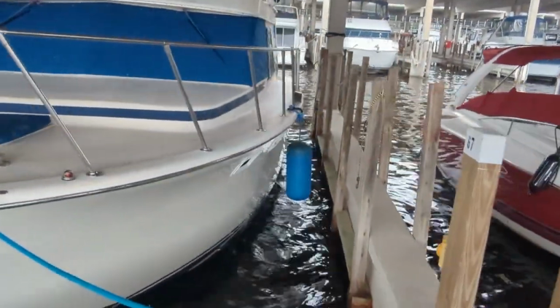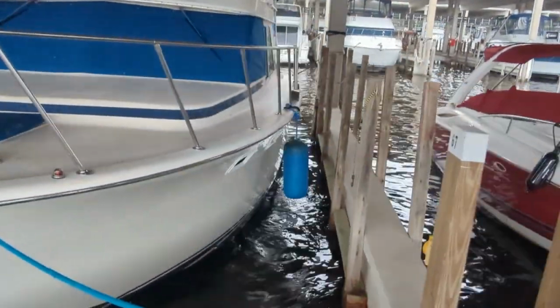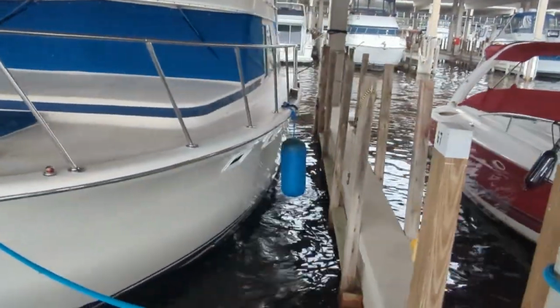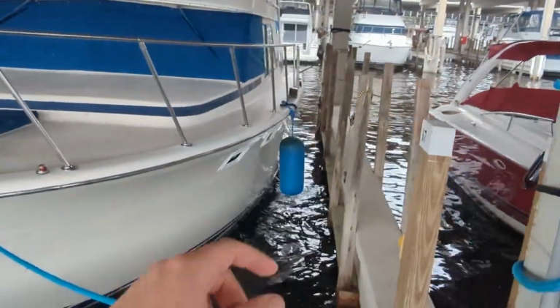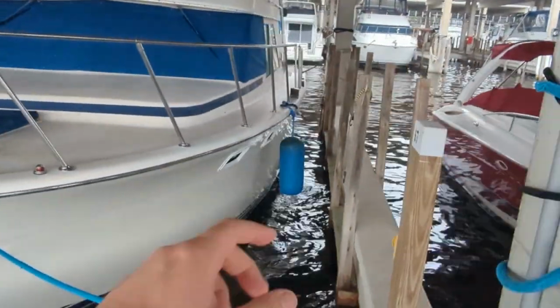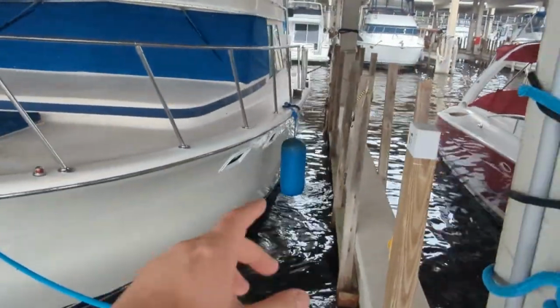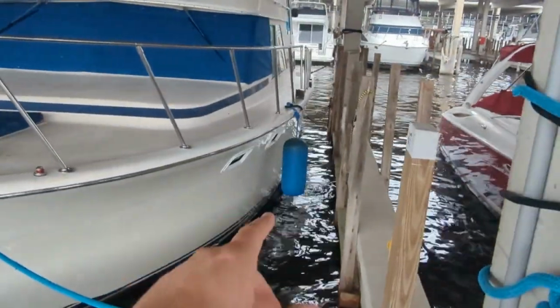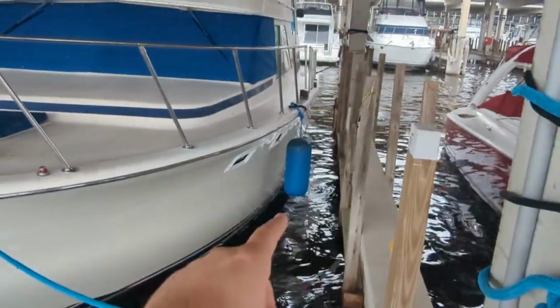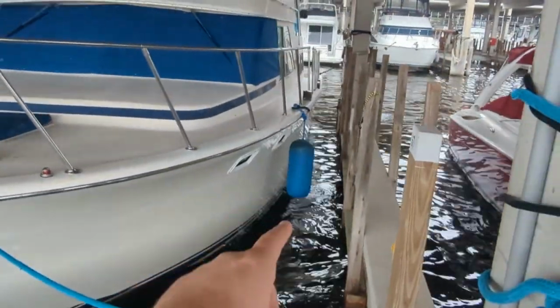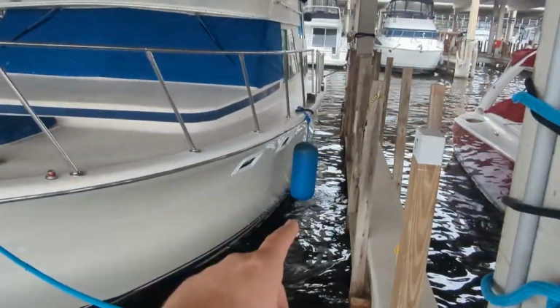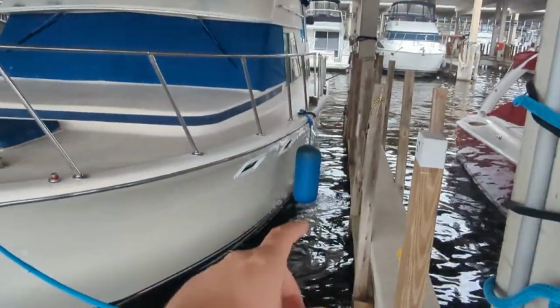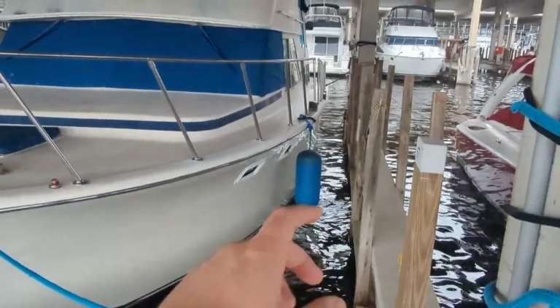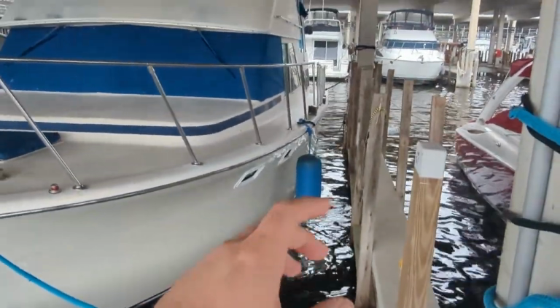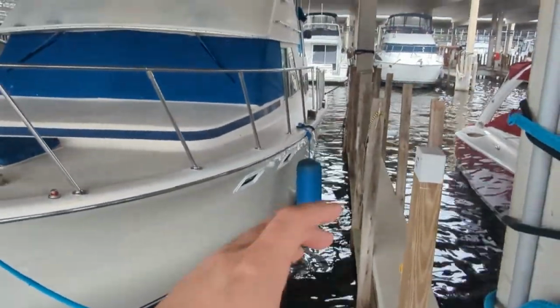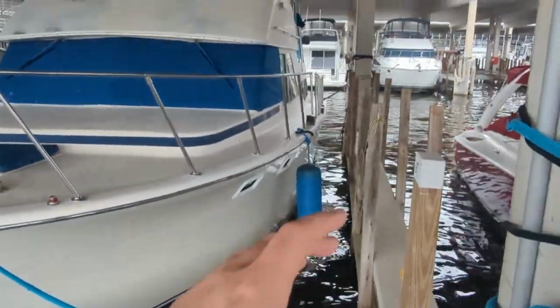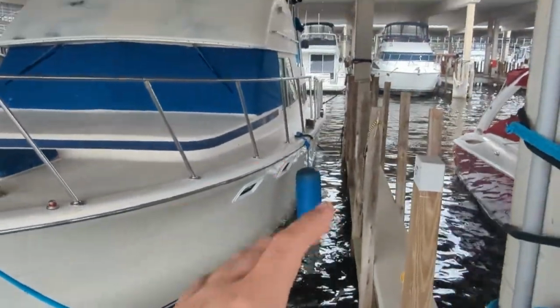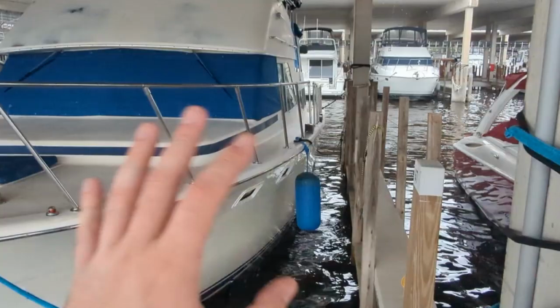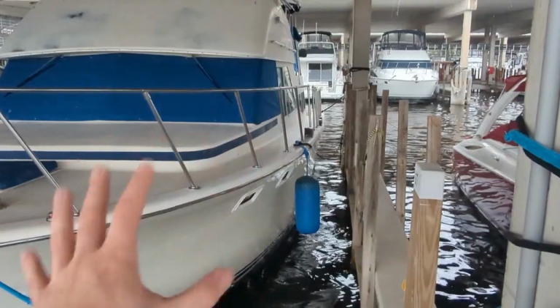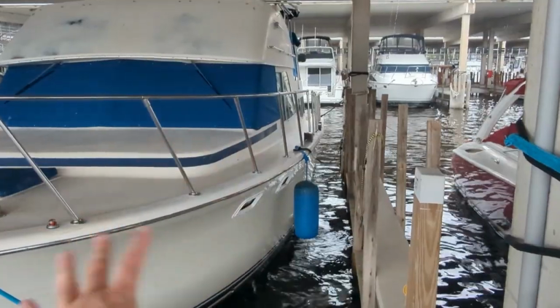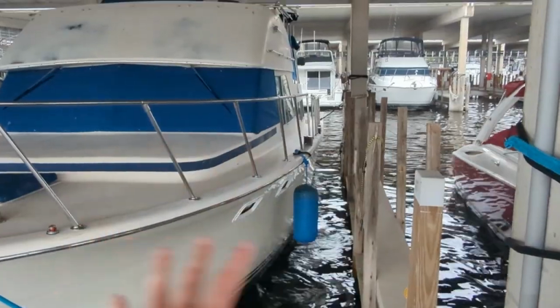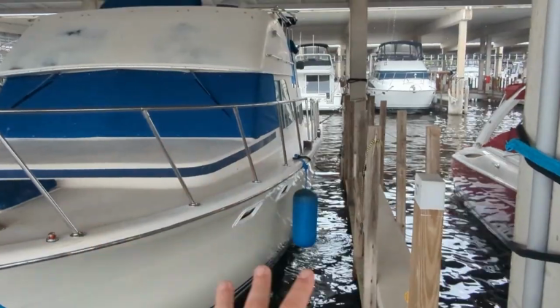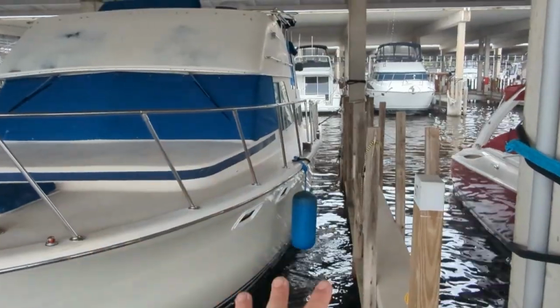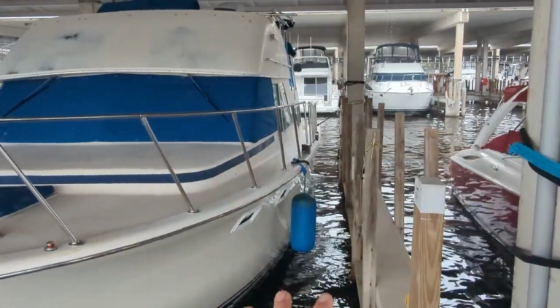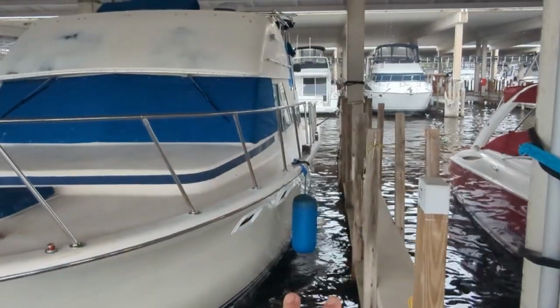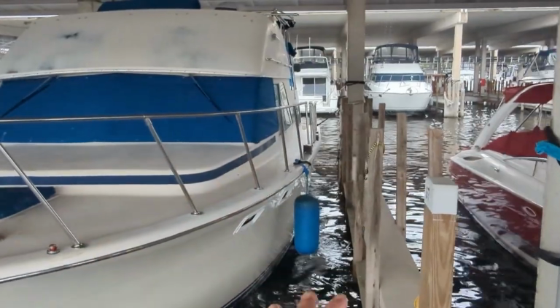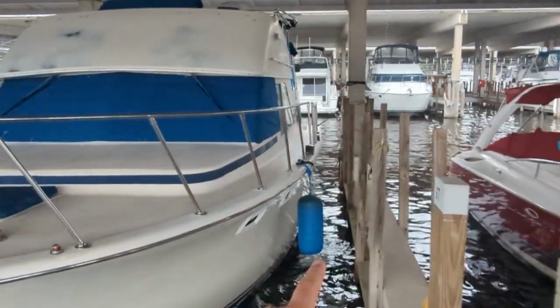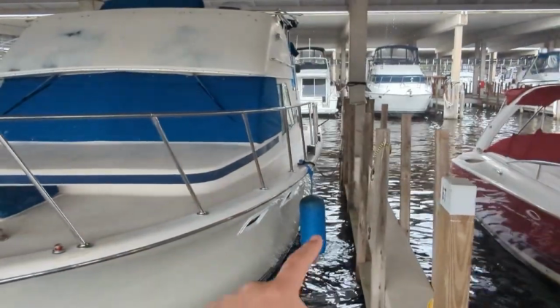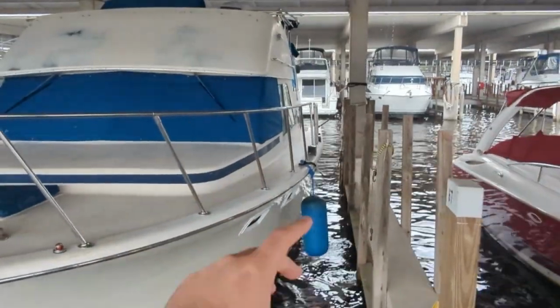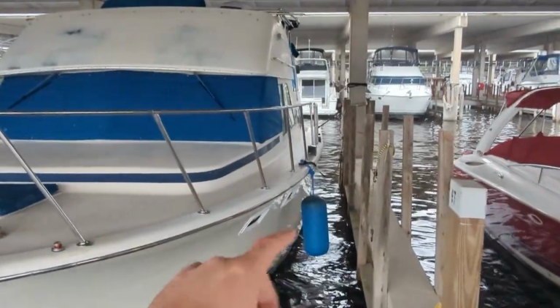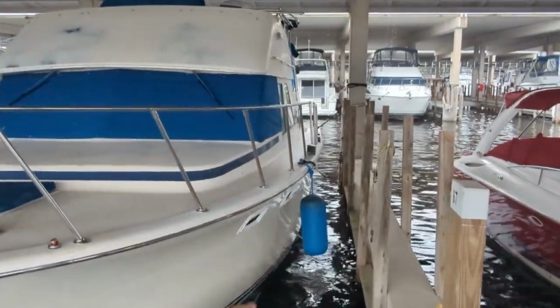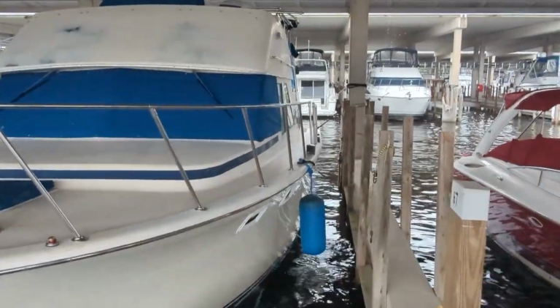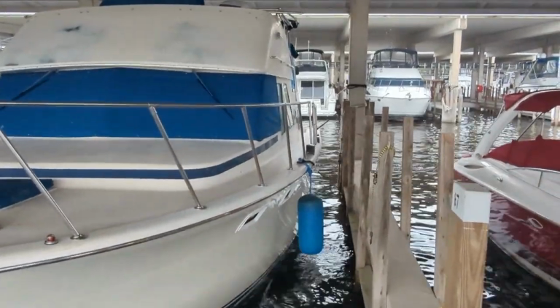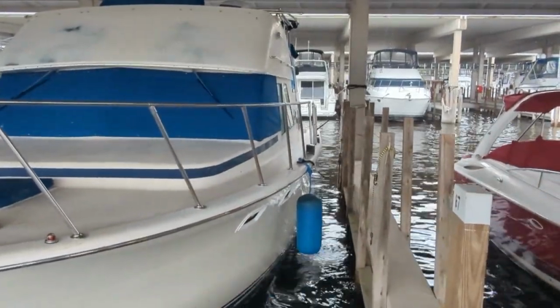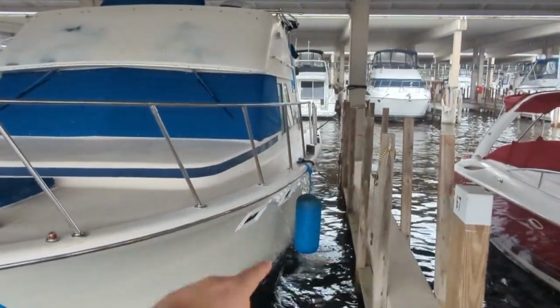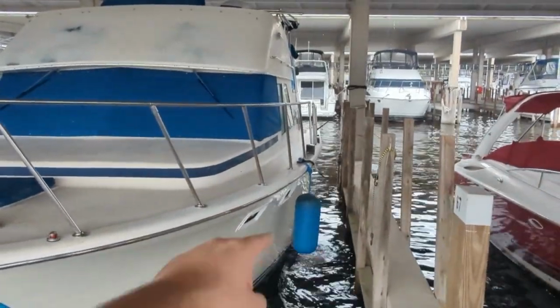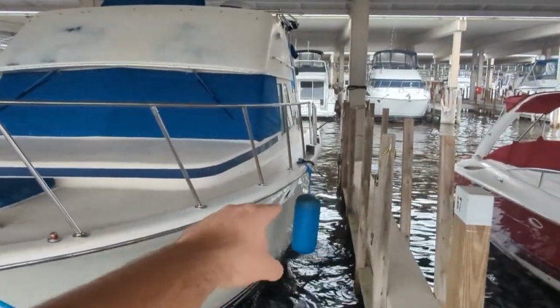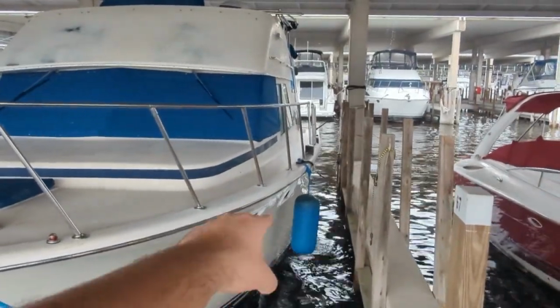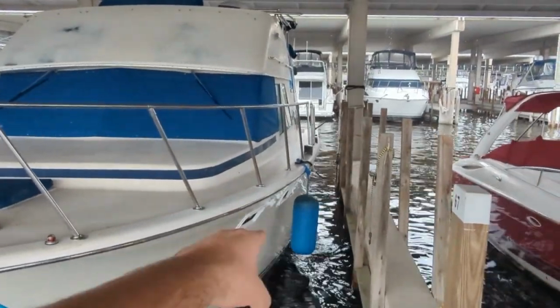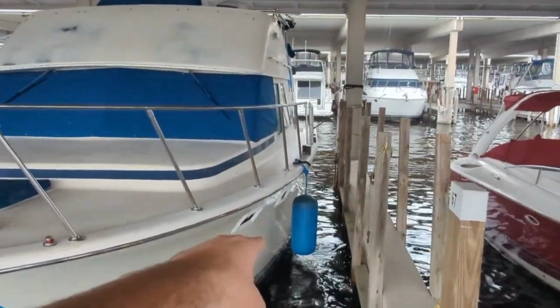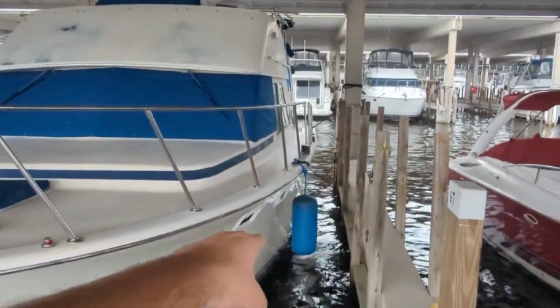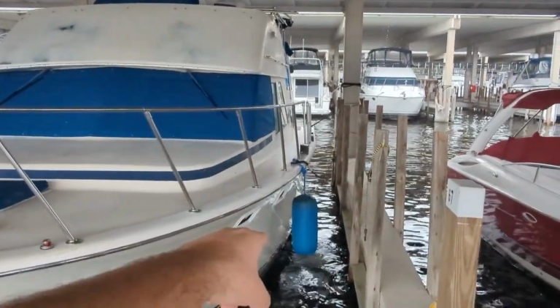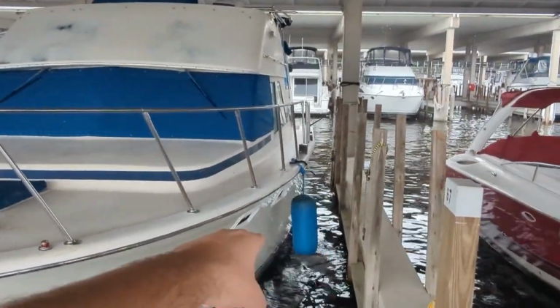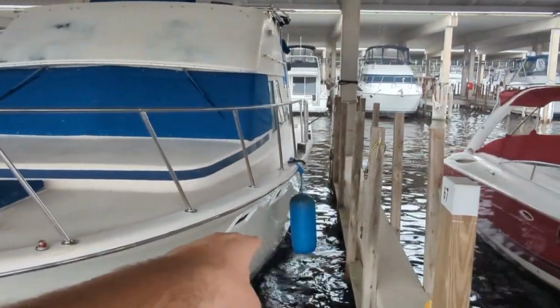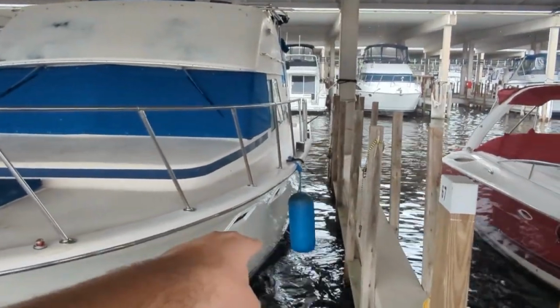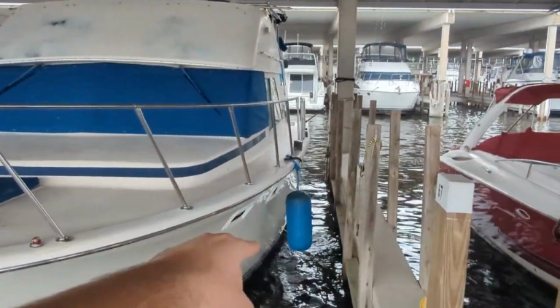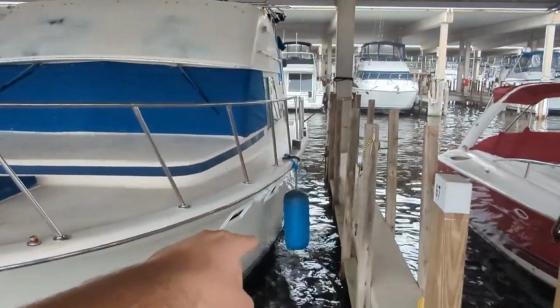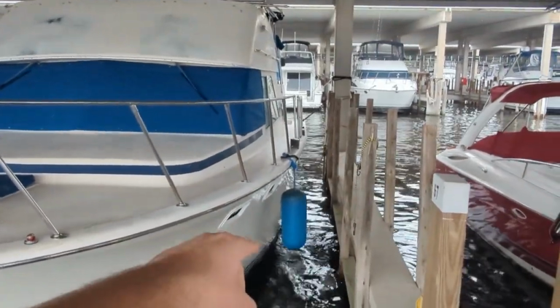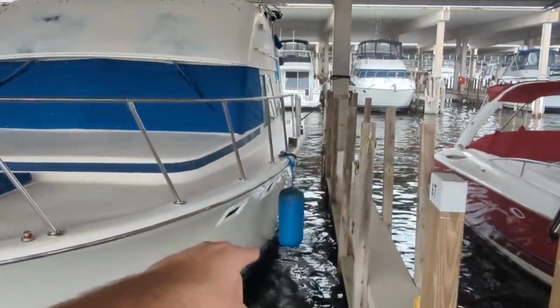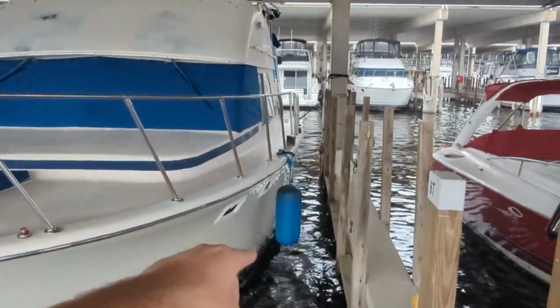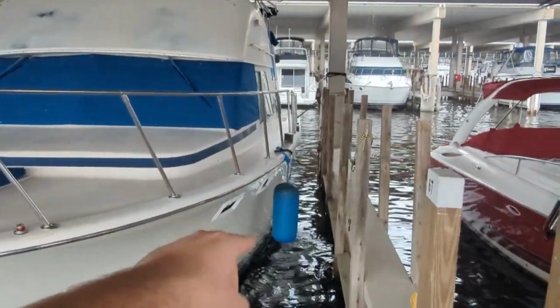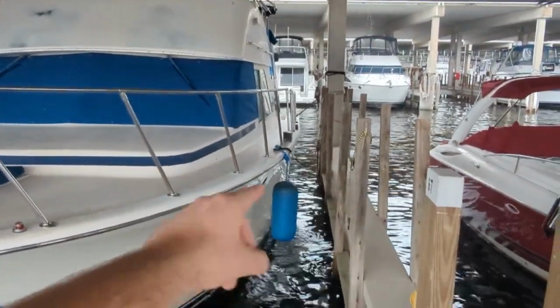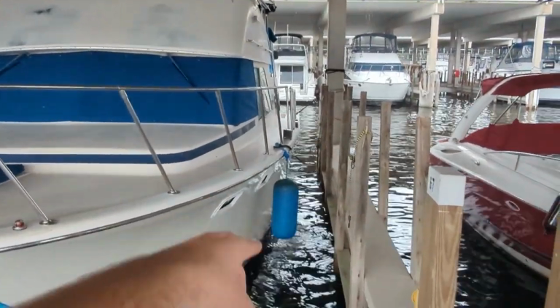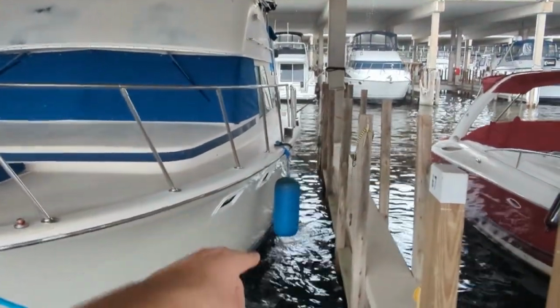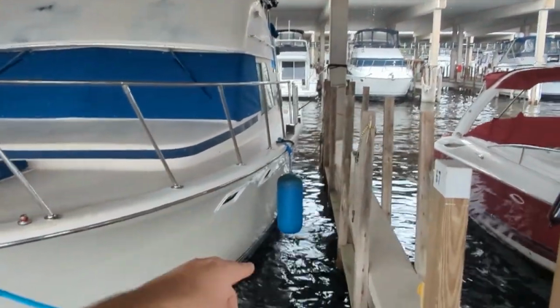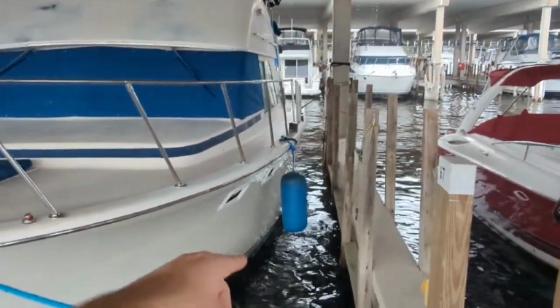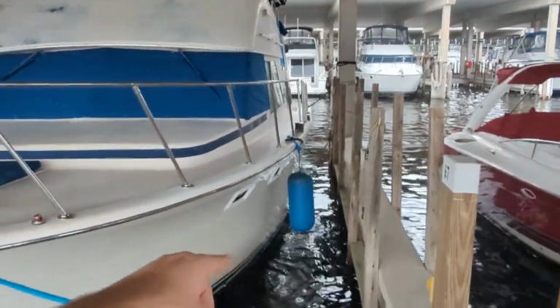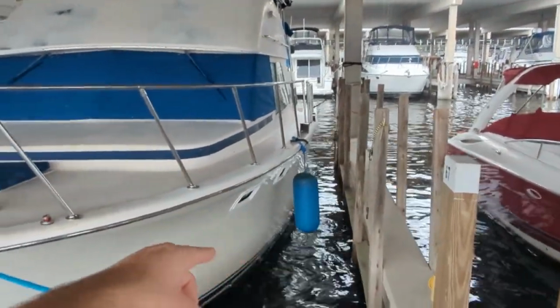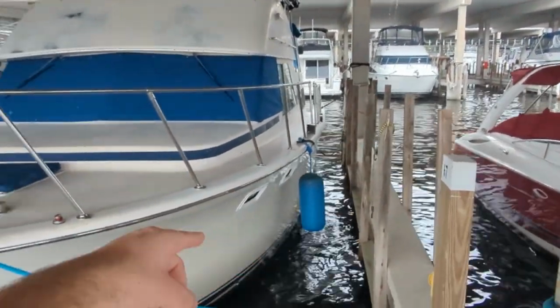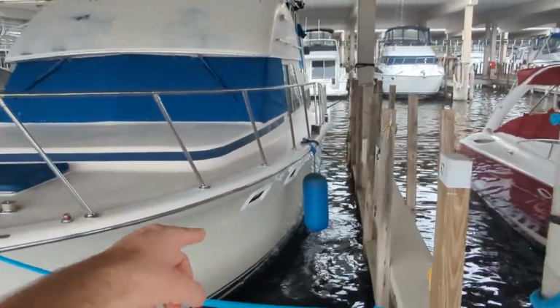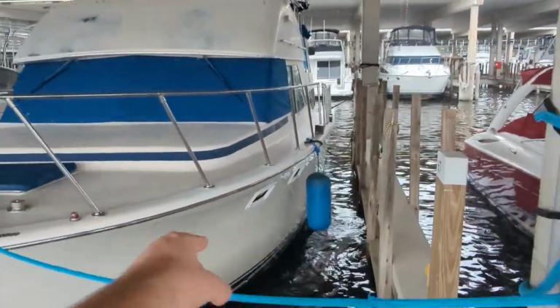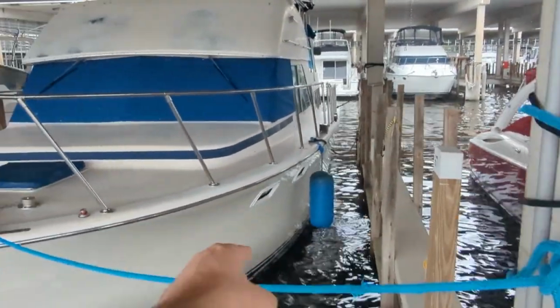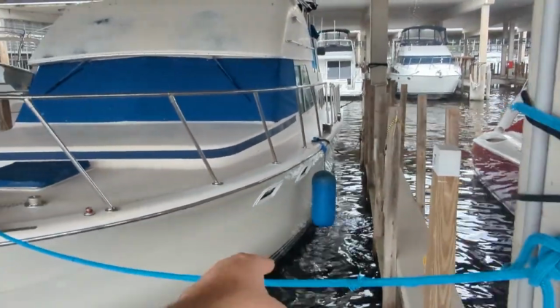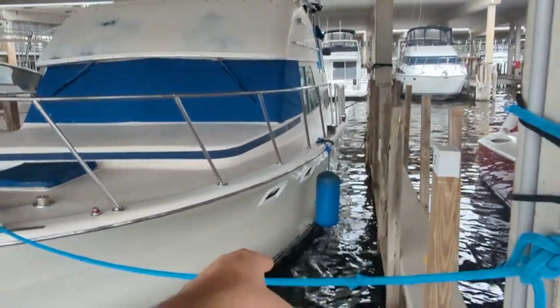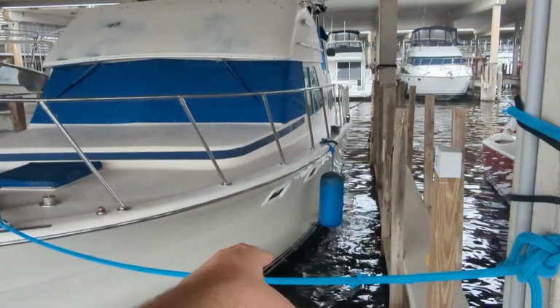I also got a new power line system because that was just bad. I need to go get more lines, and I really need to get more fenders. That's what I'm going to do right now.